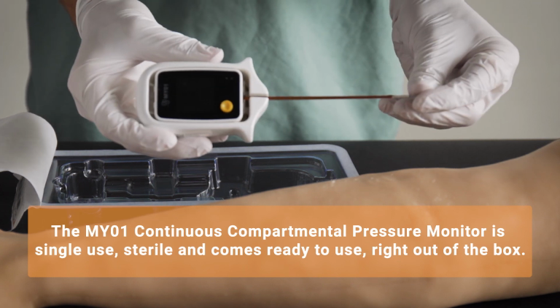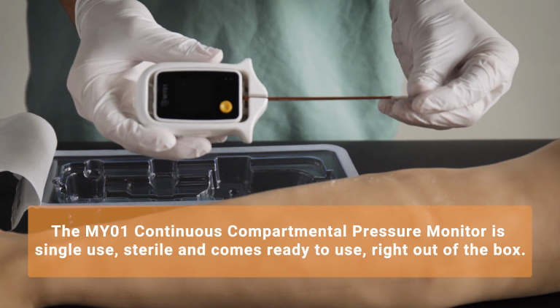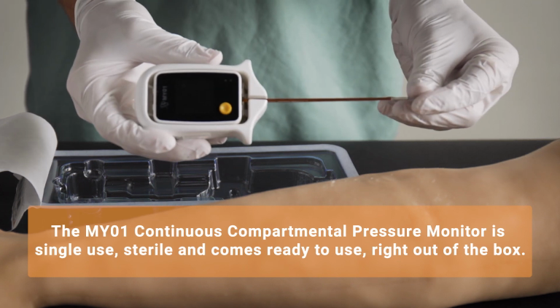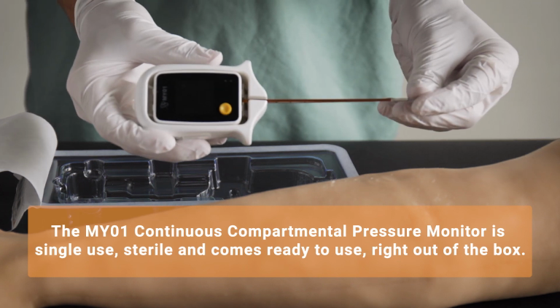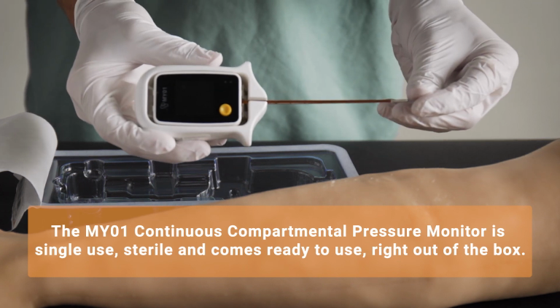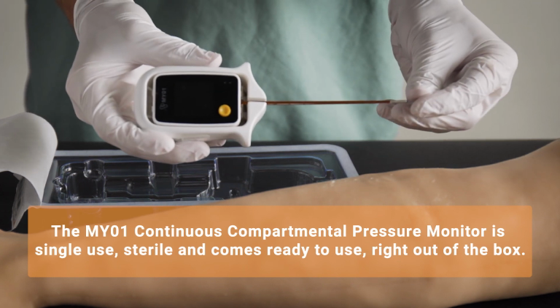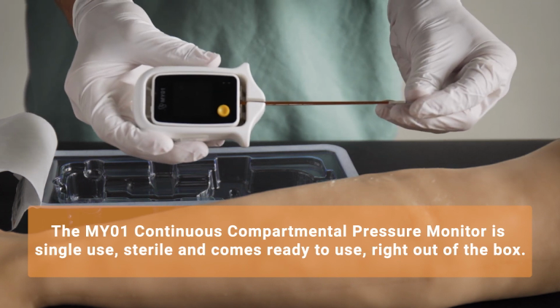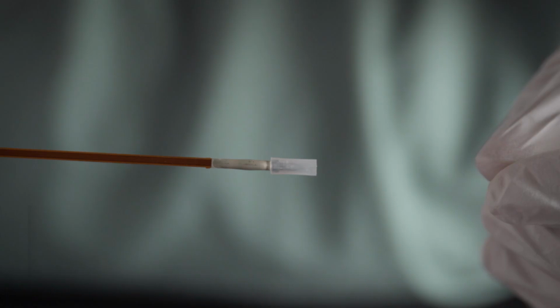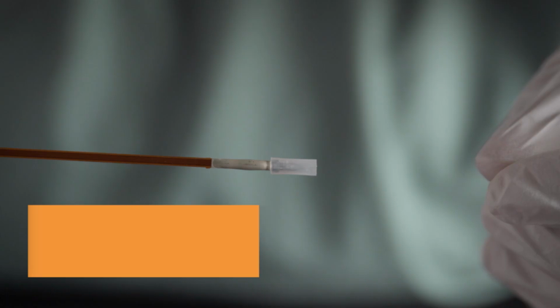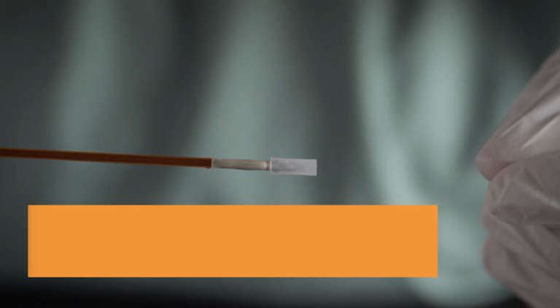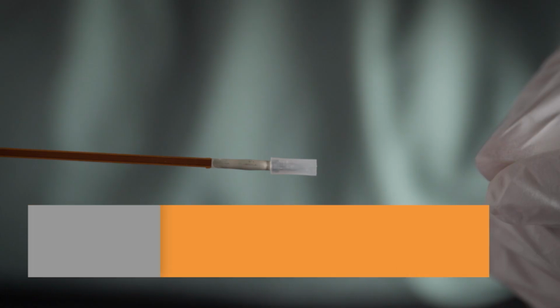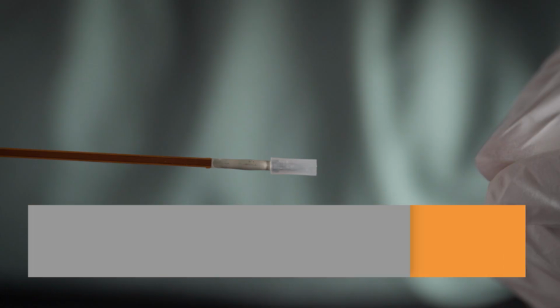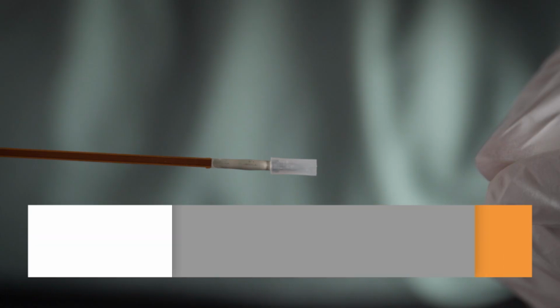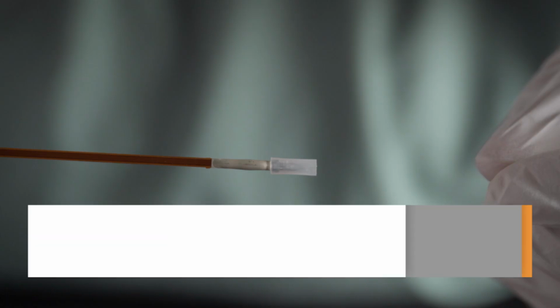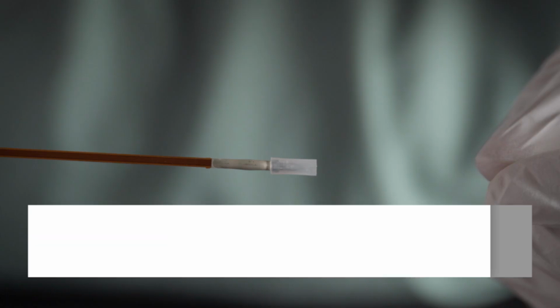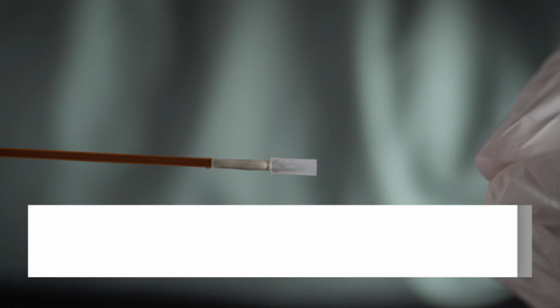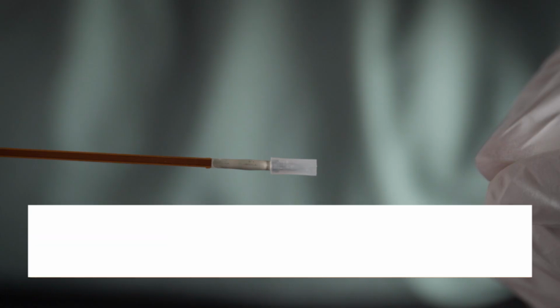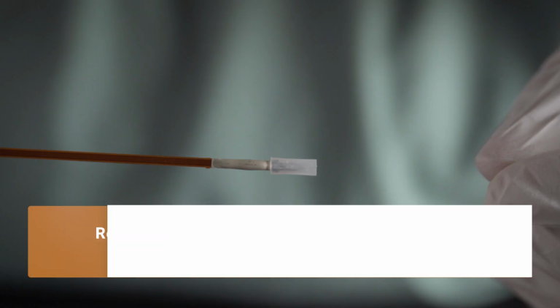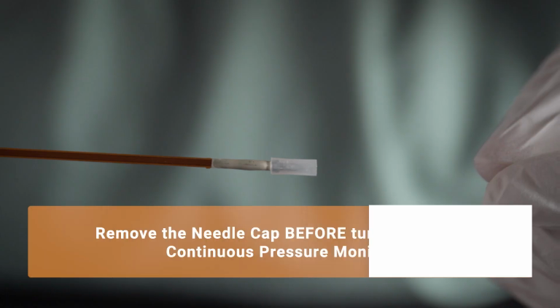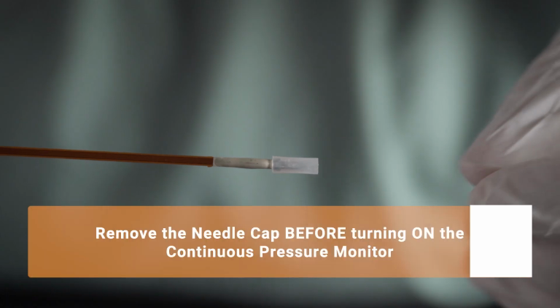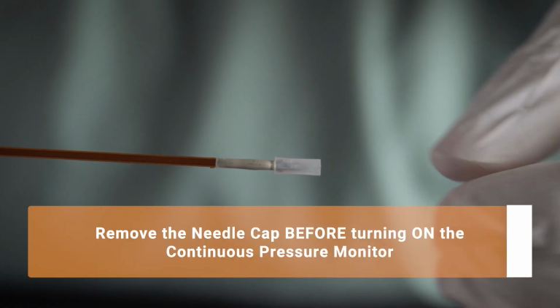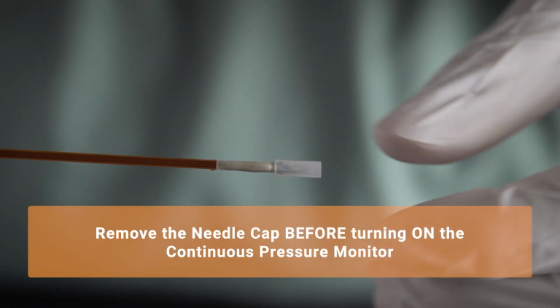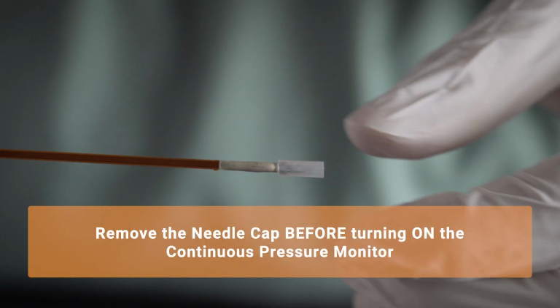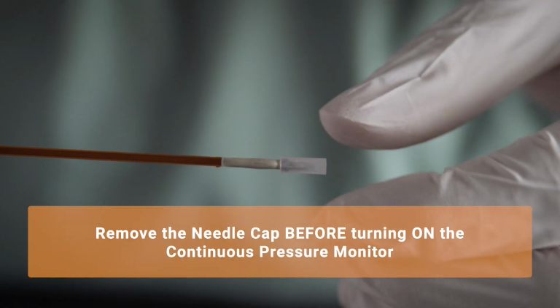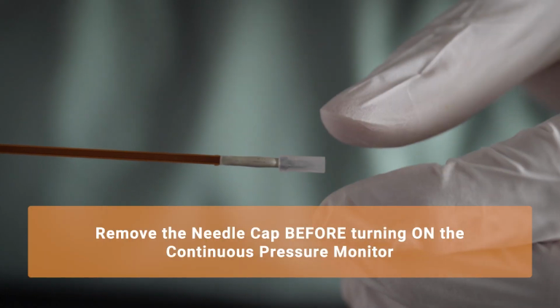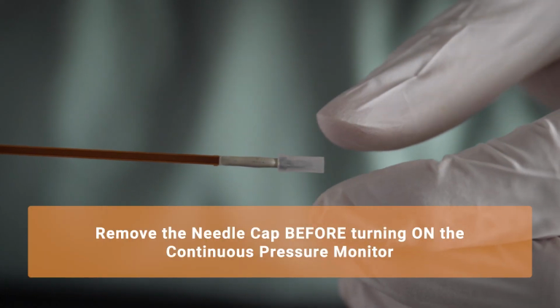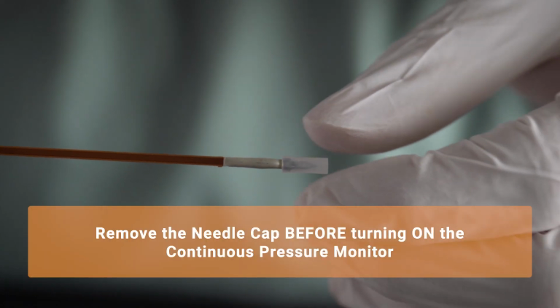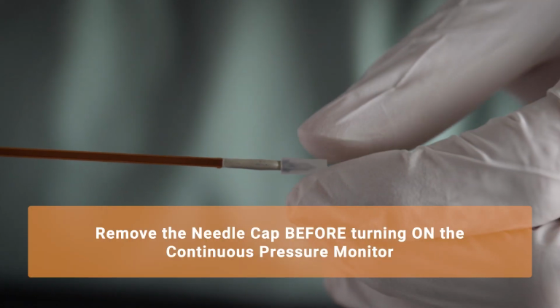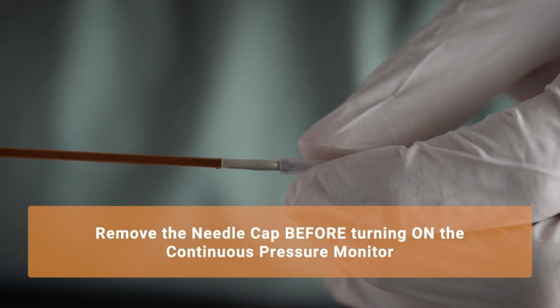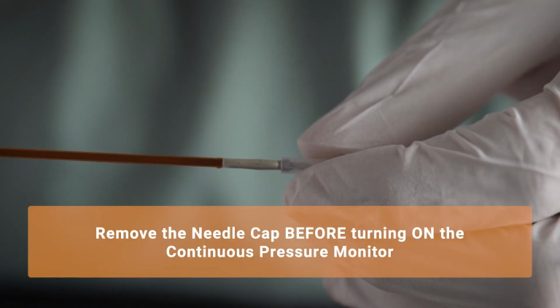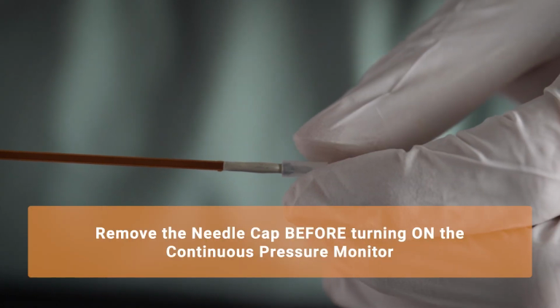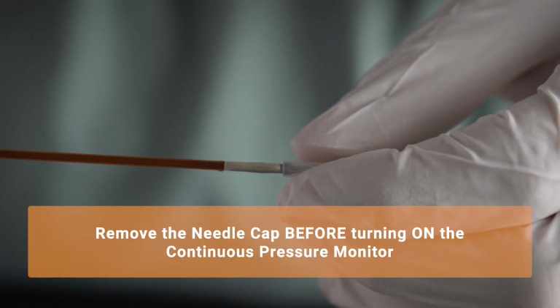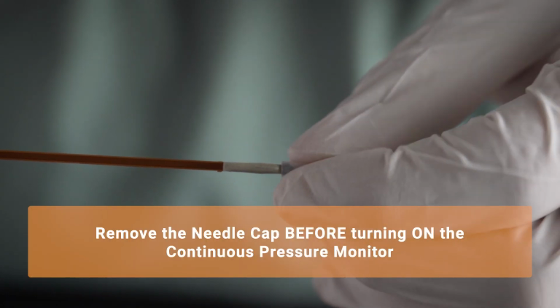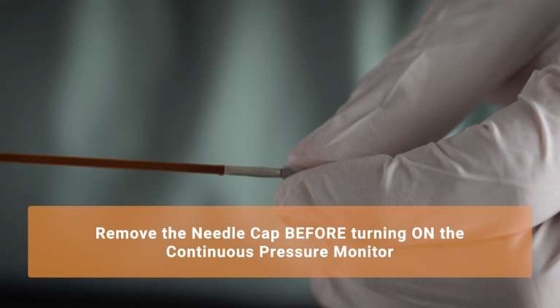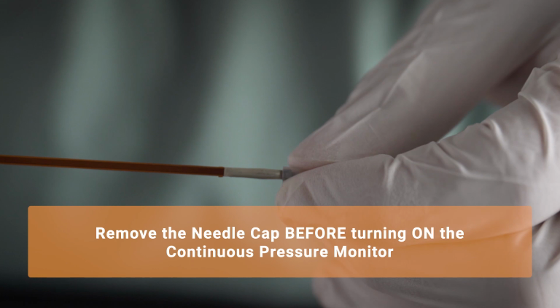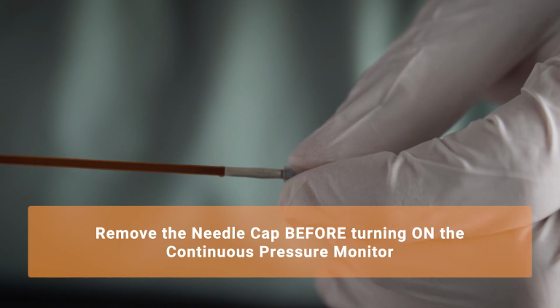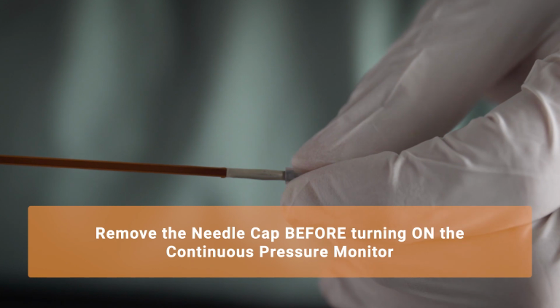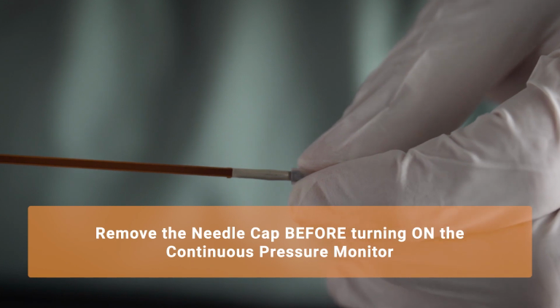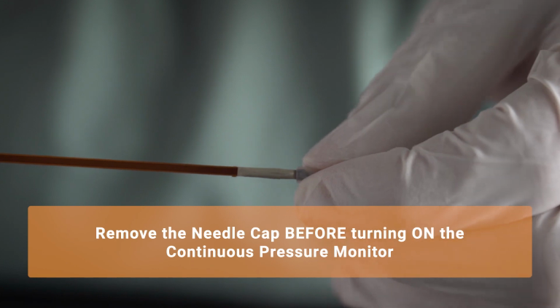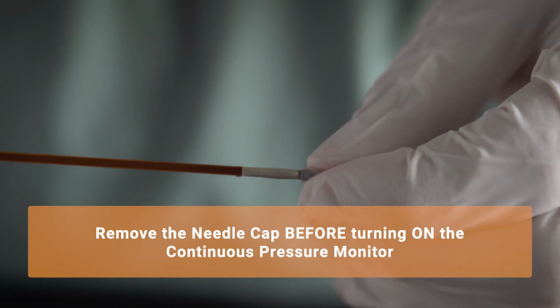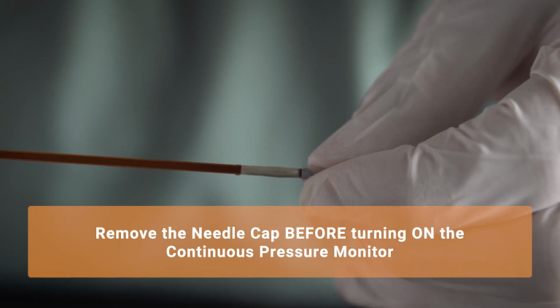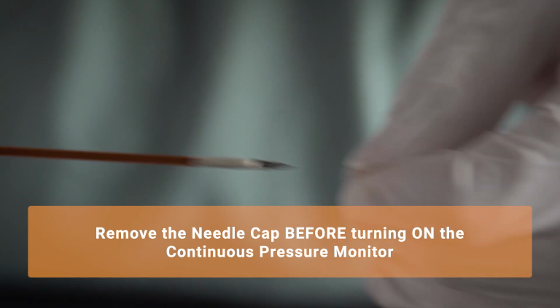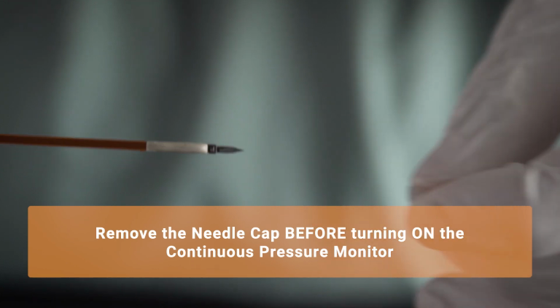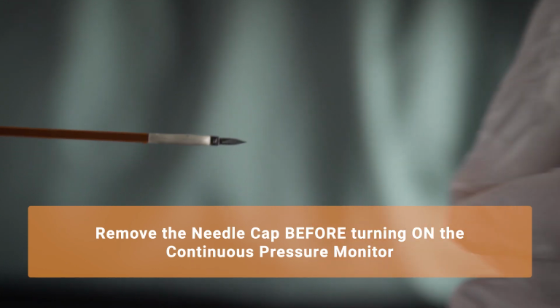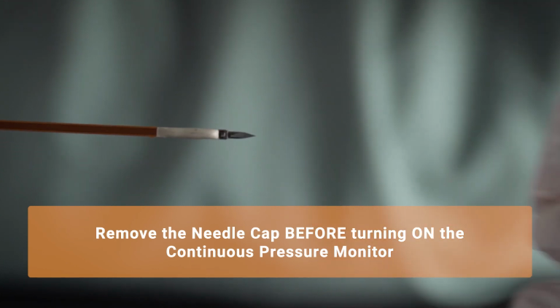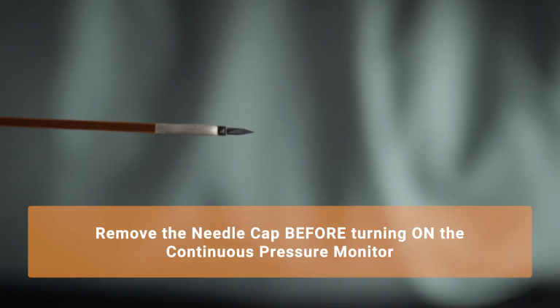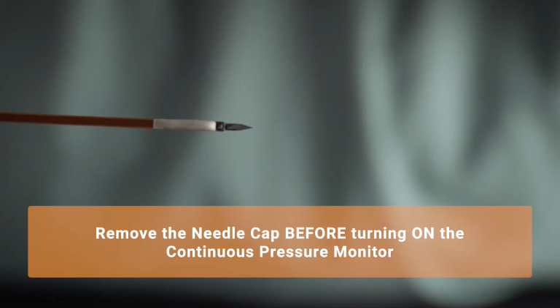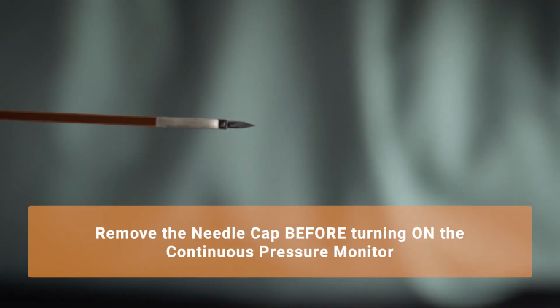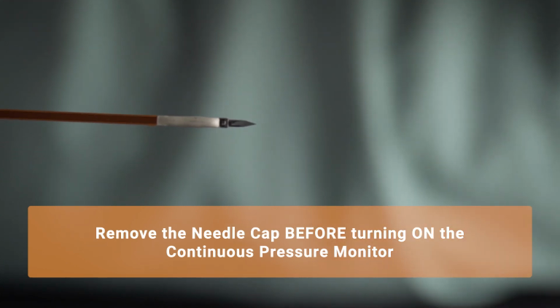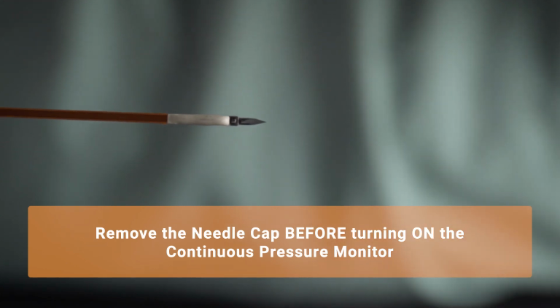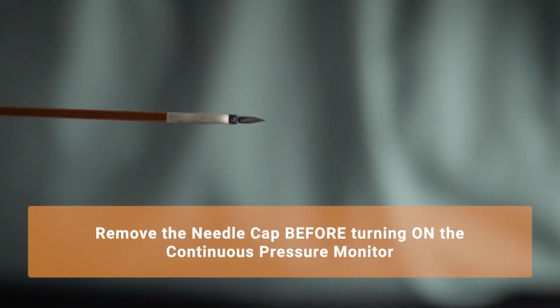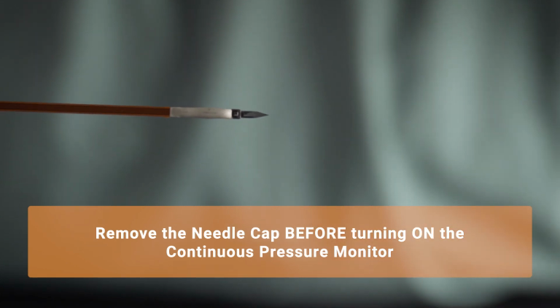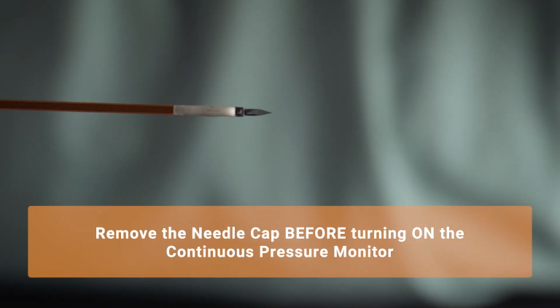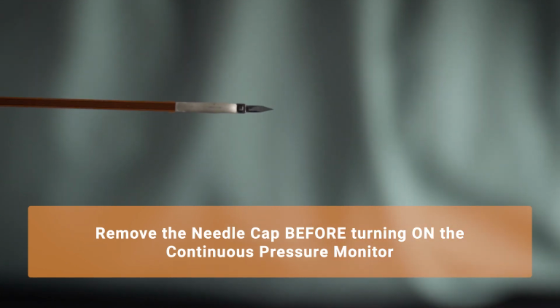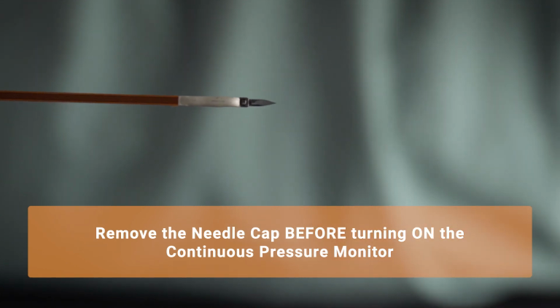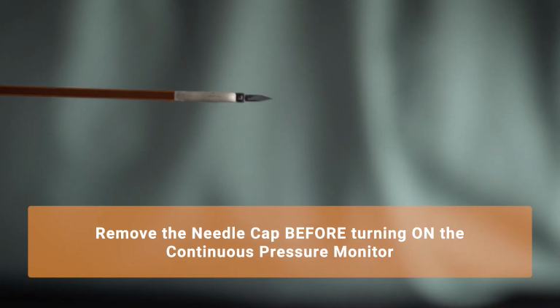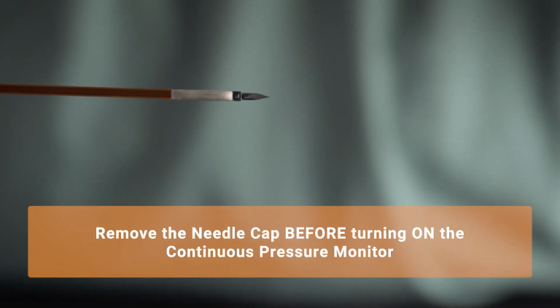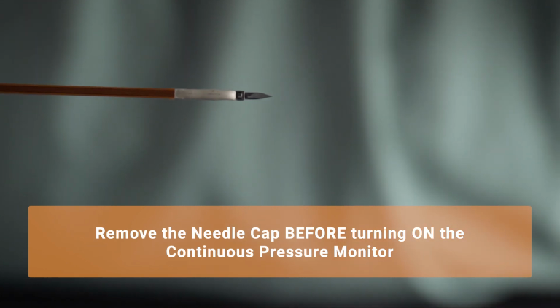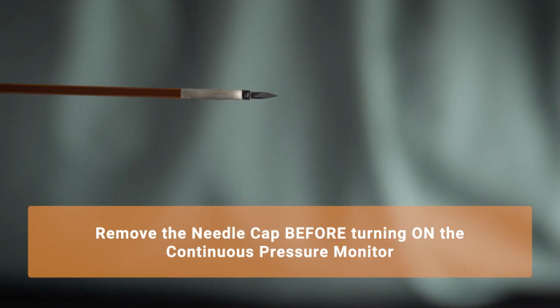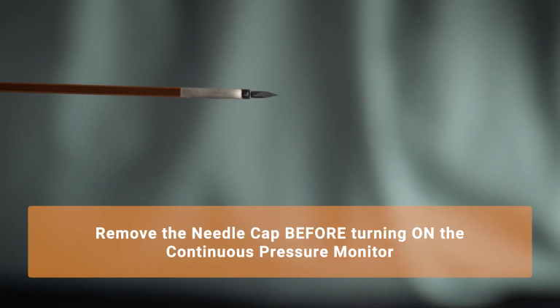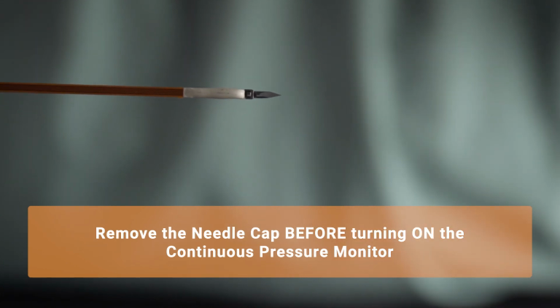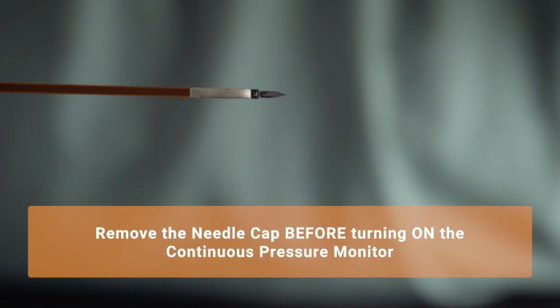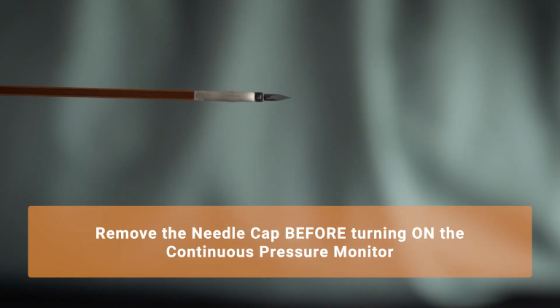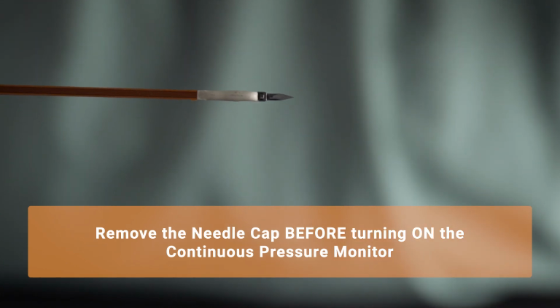Remove the protective needle cap before turning on the device to ensure that no pressure is applied to the sensor when the device is self-calibrating.